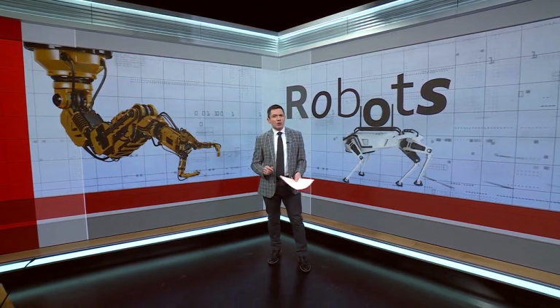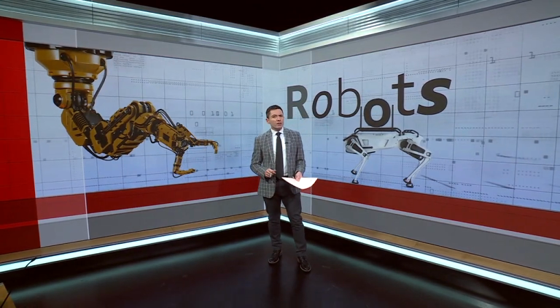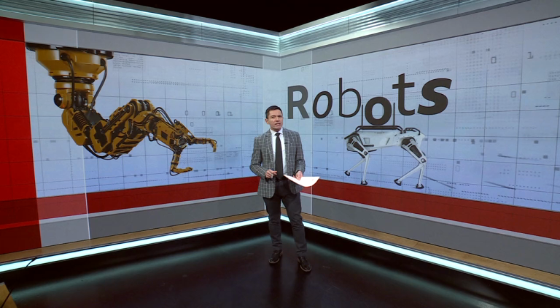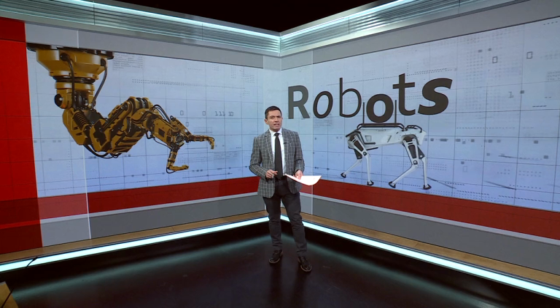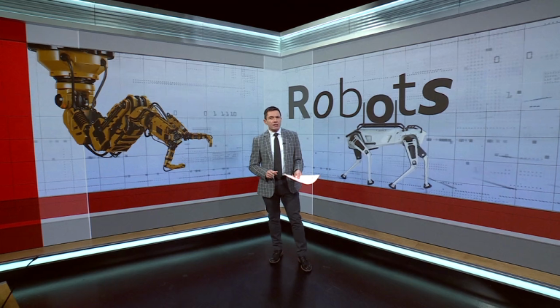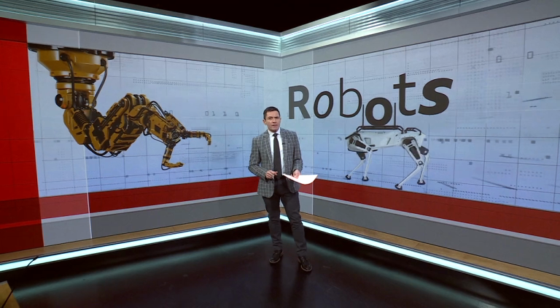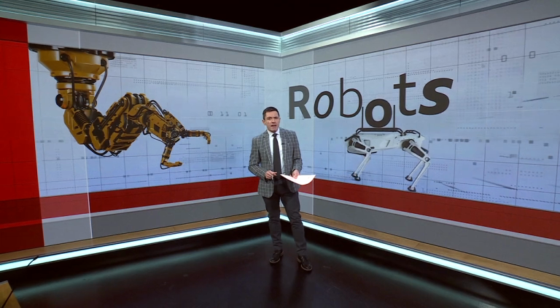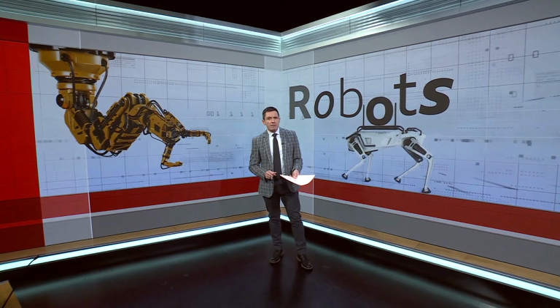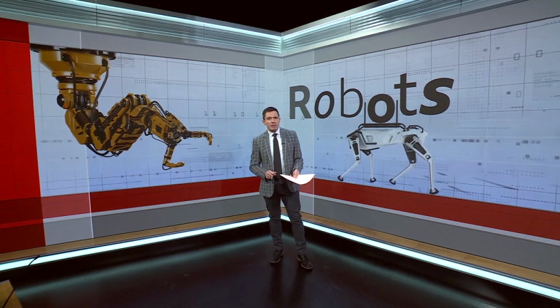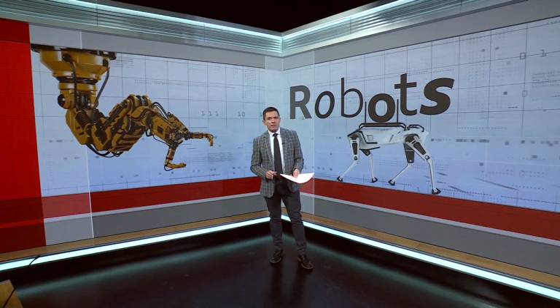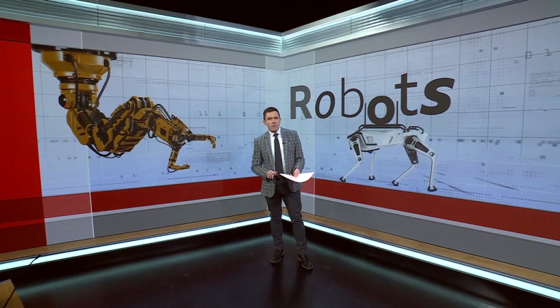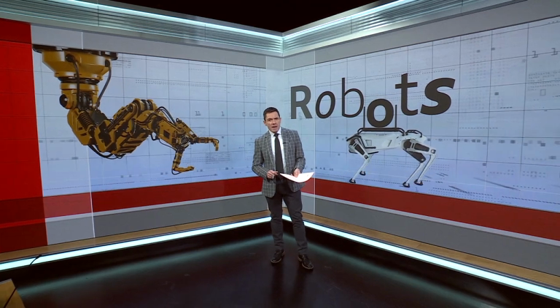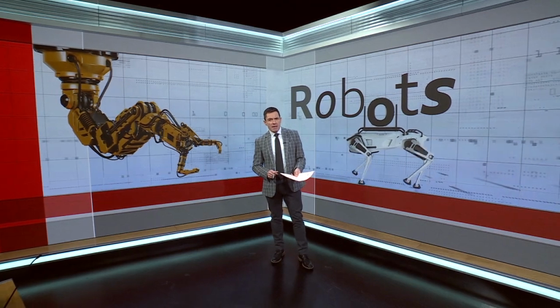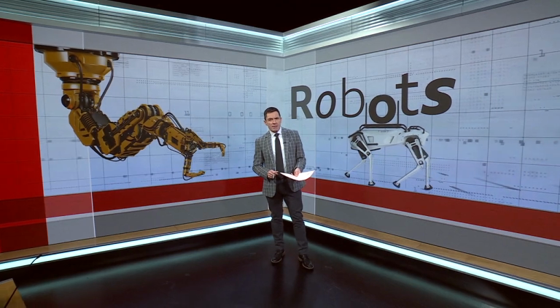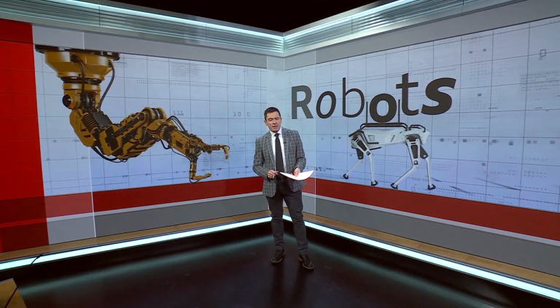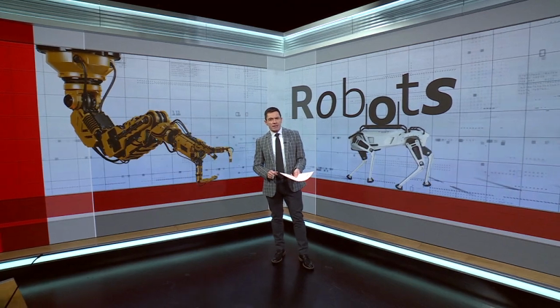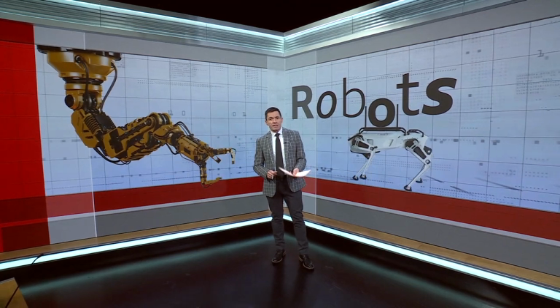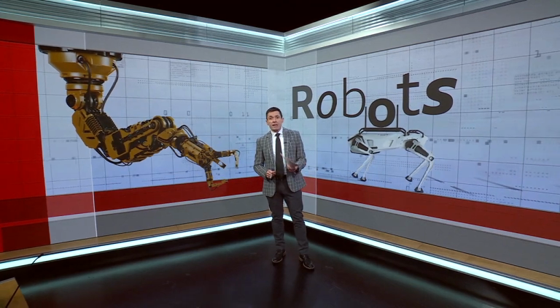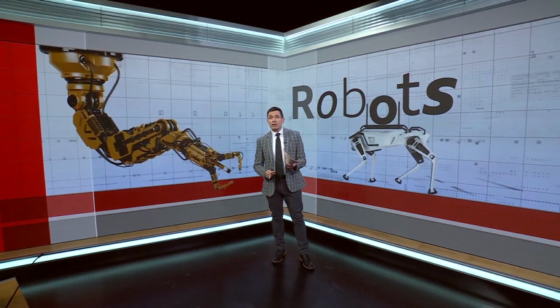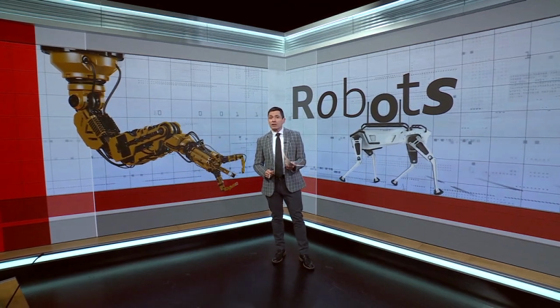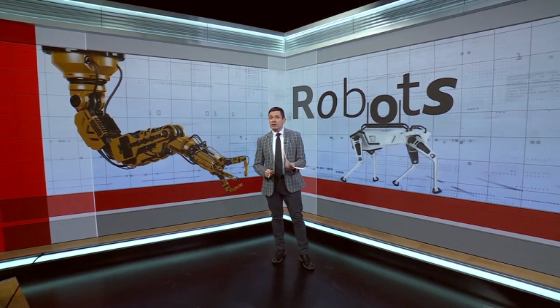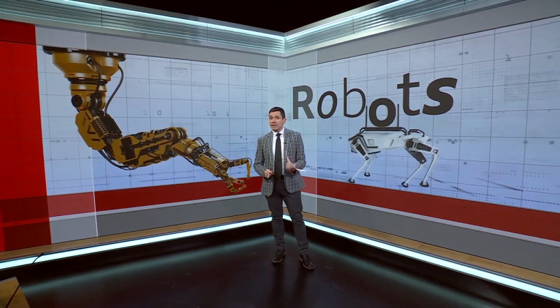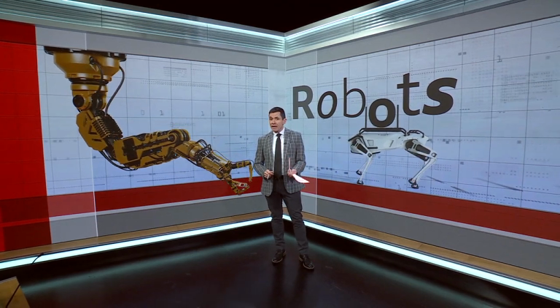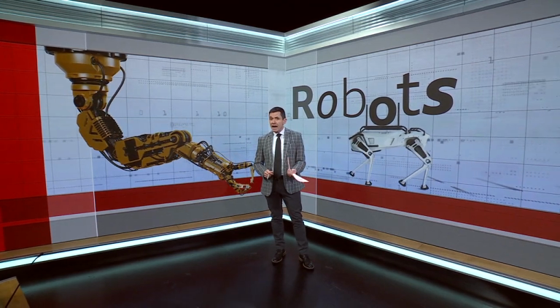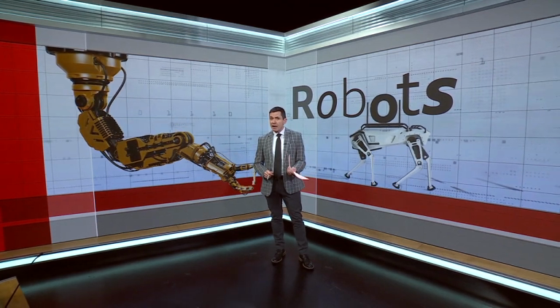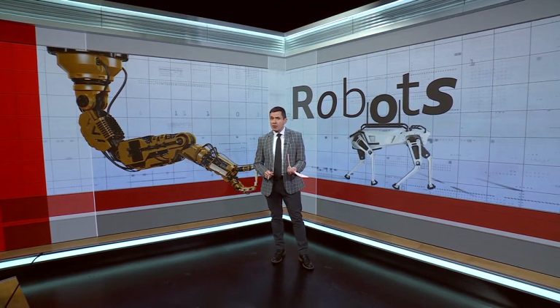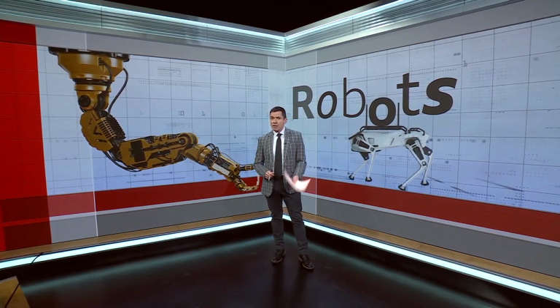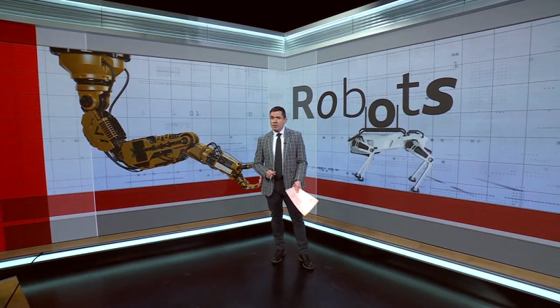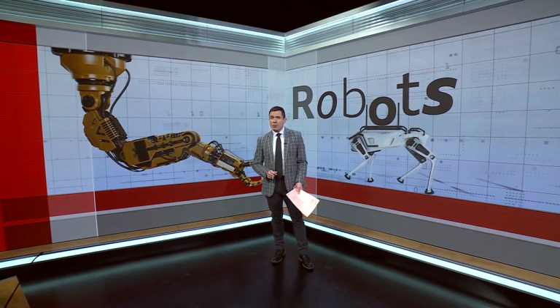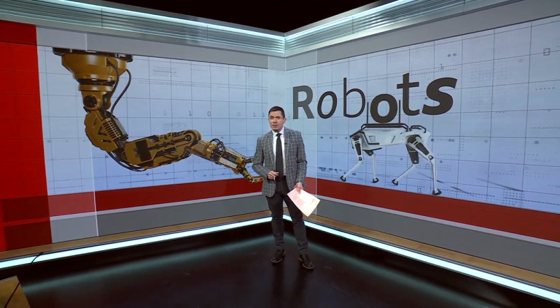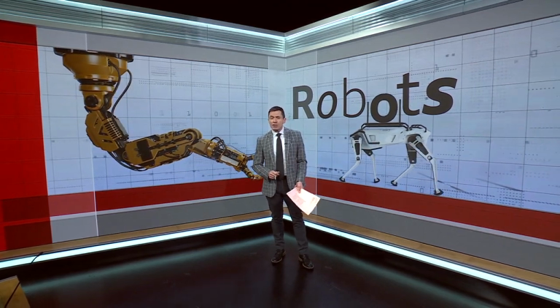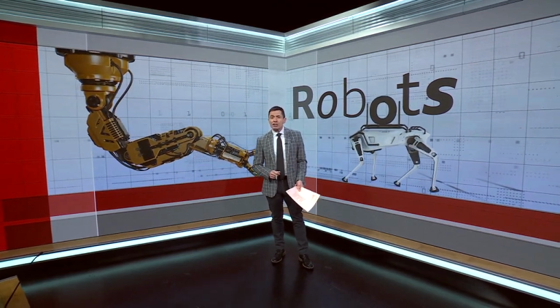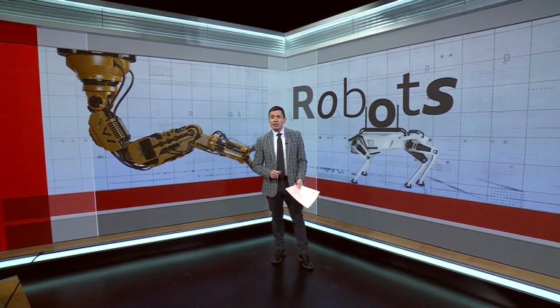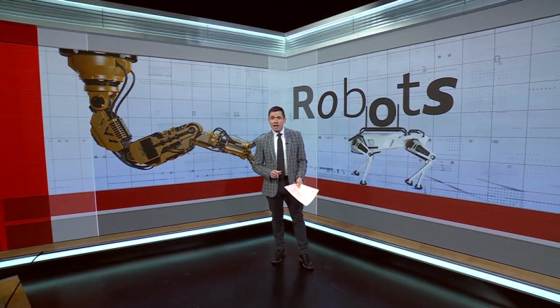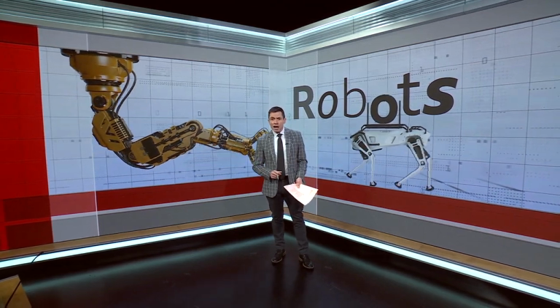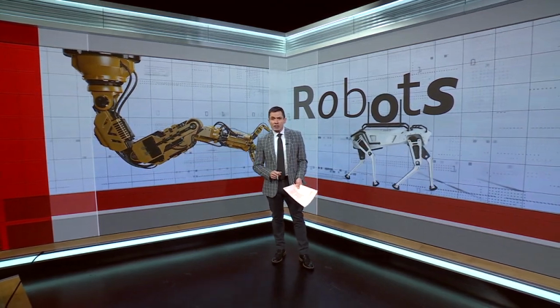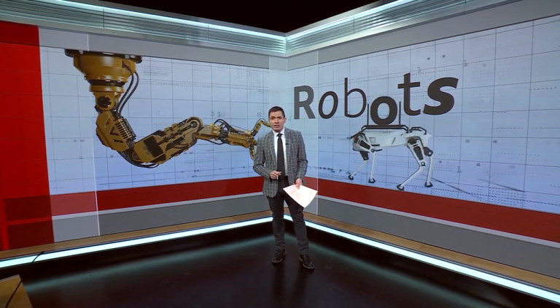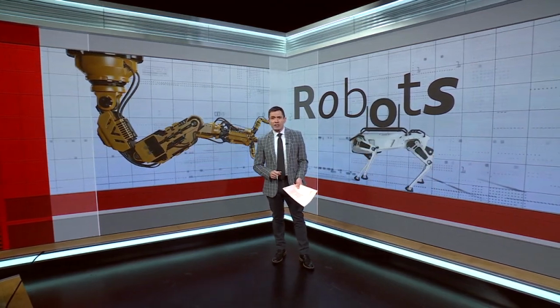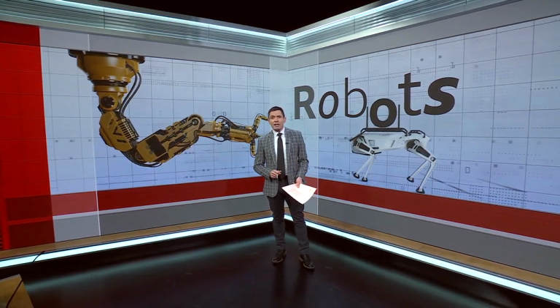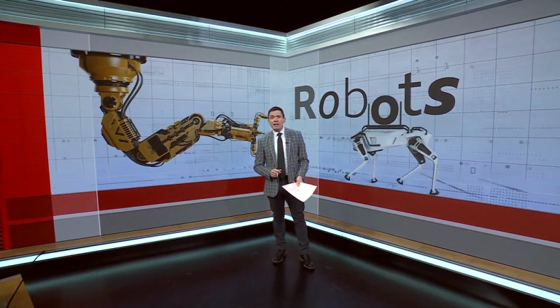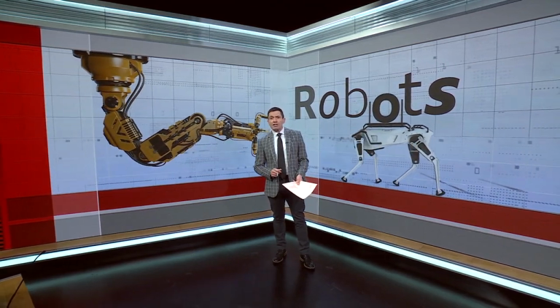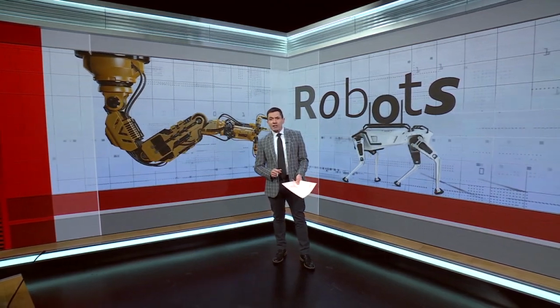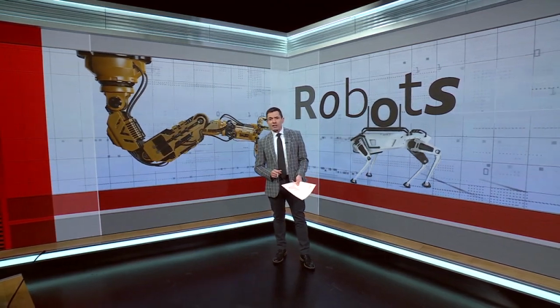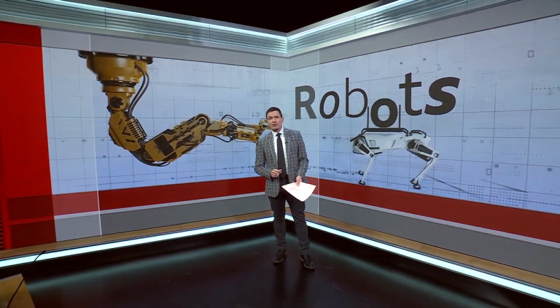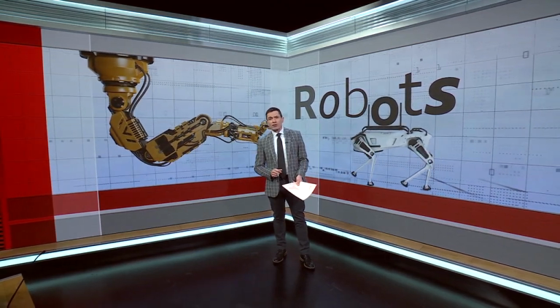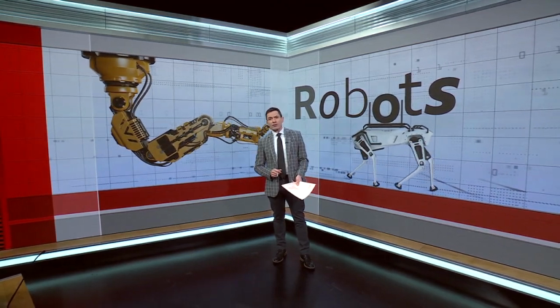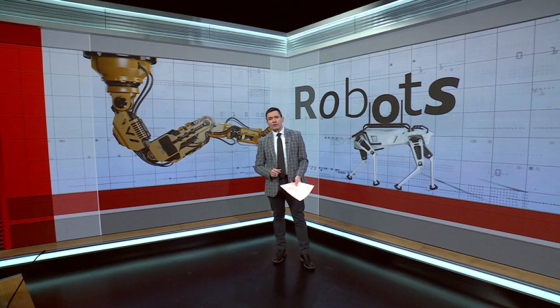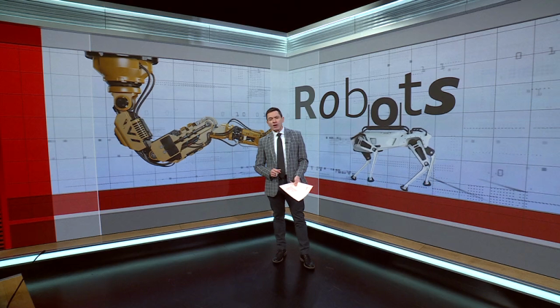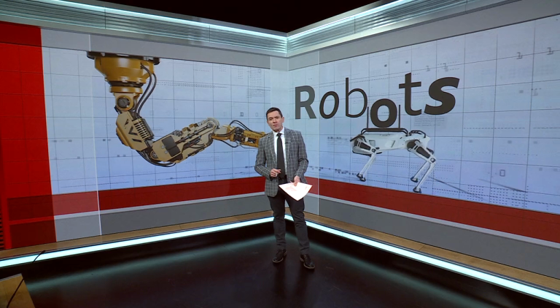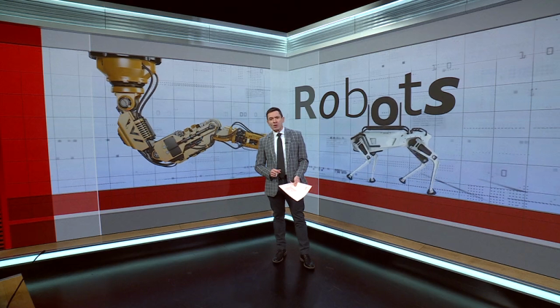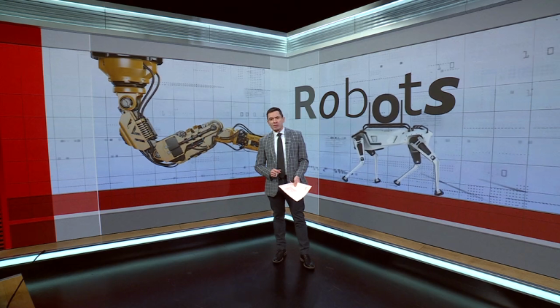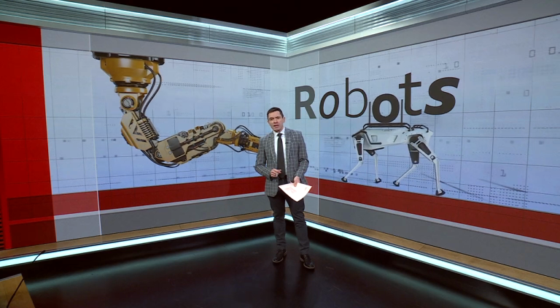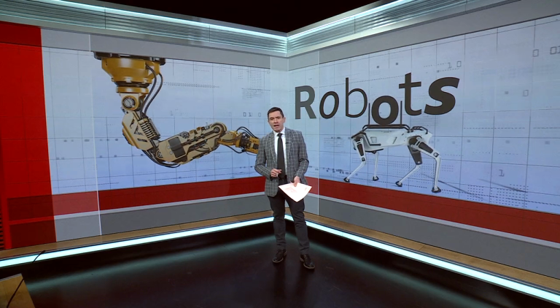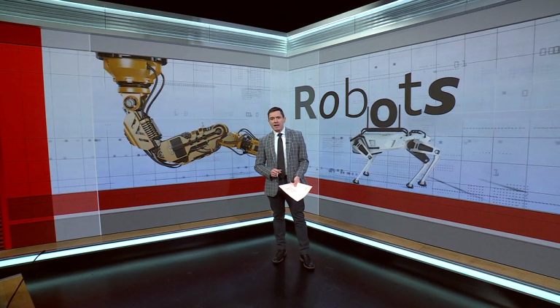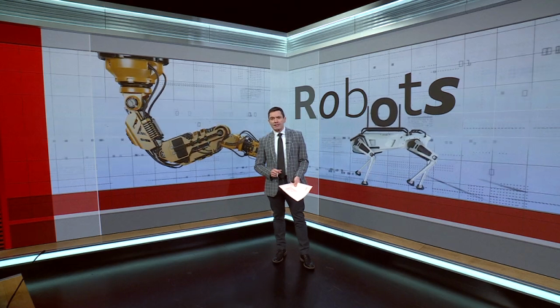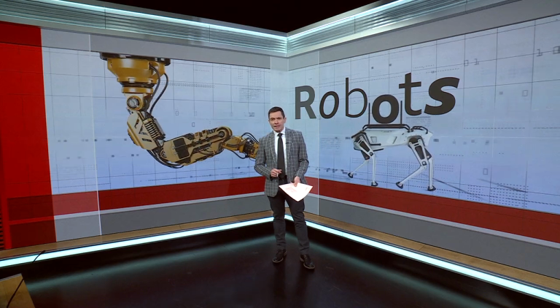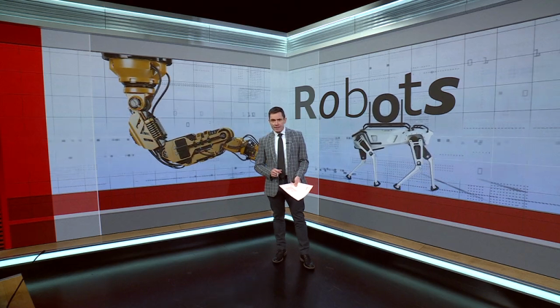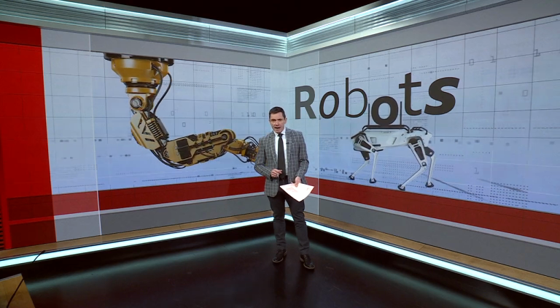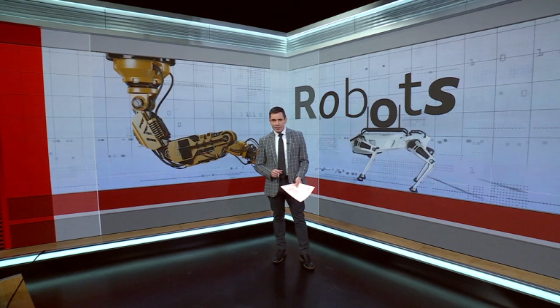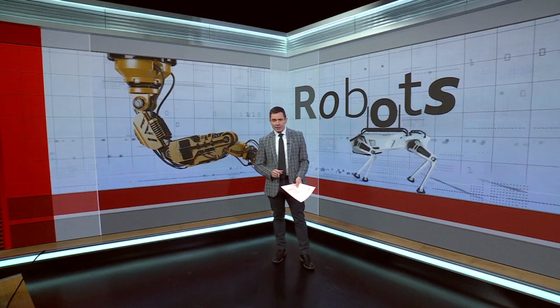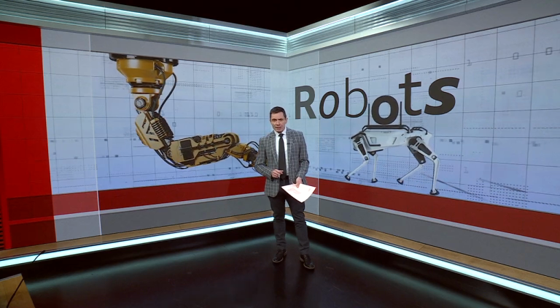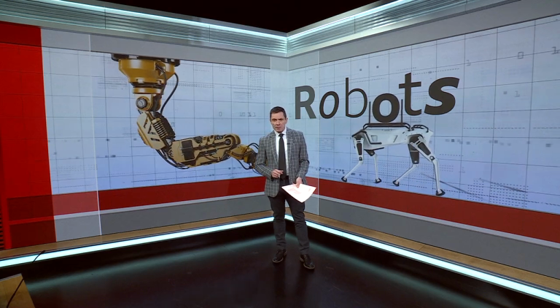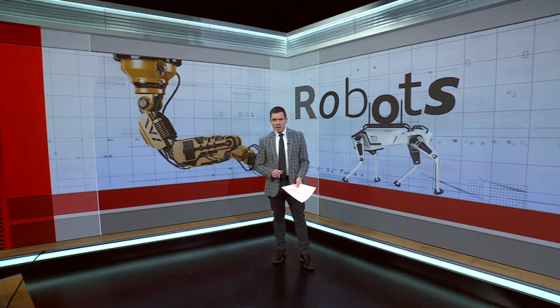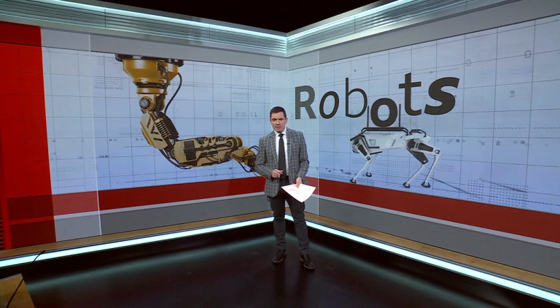Dorset is famous for many things, including now Britain's largest industrial robot, as Steve Harris explains.